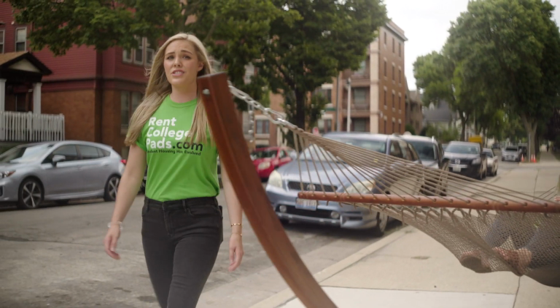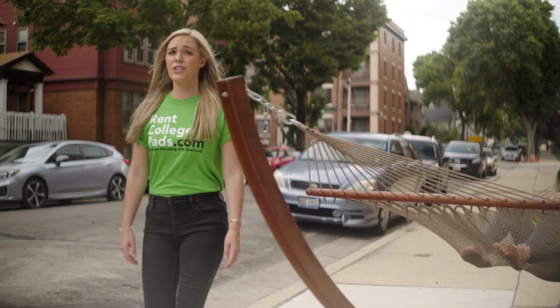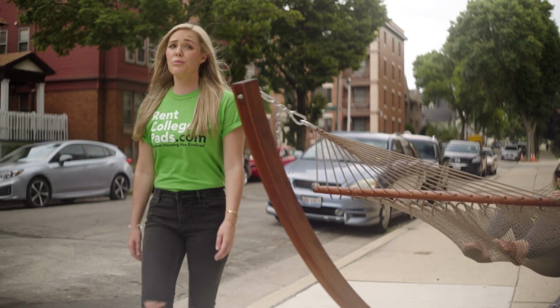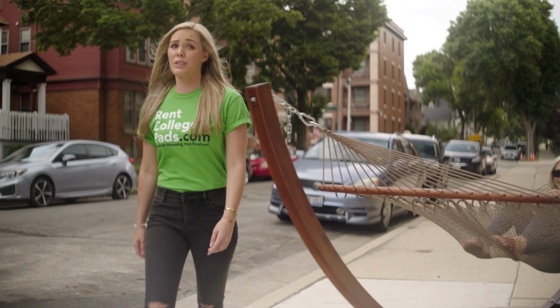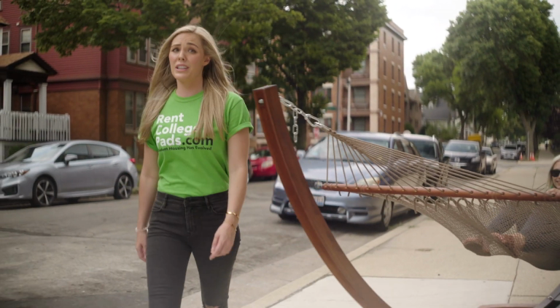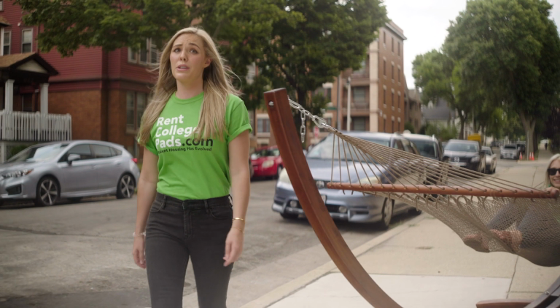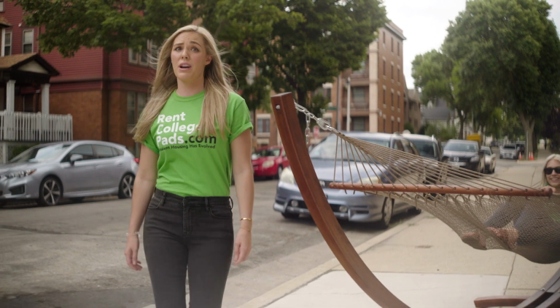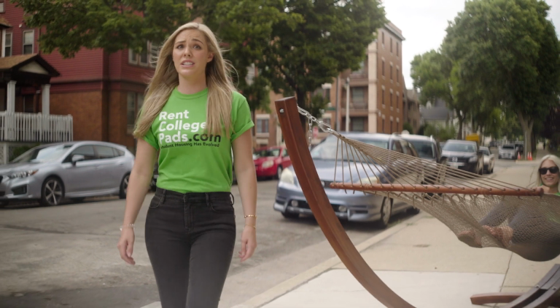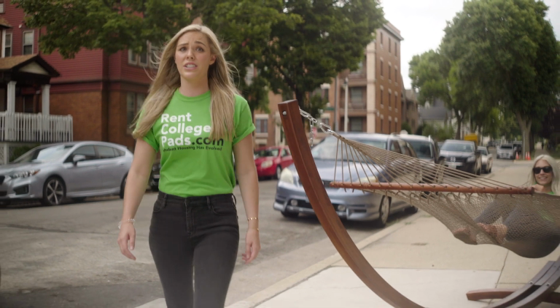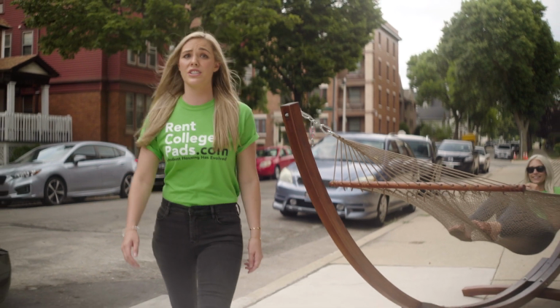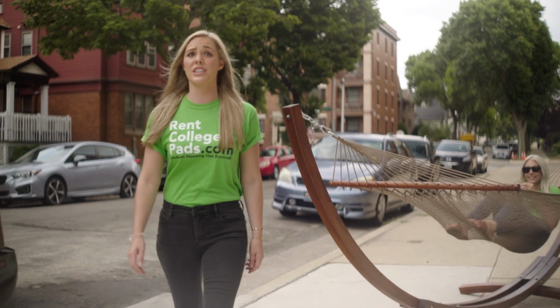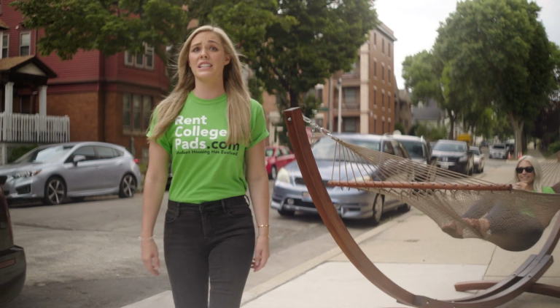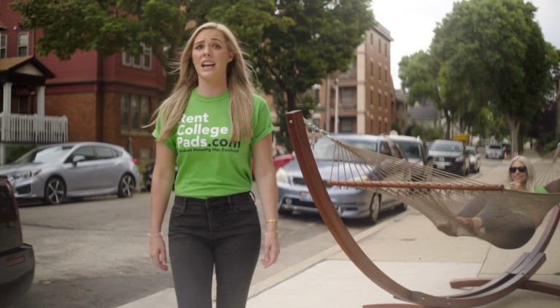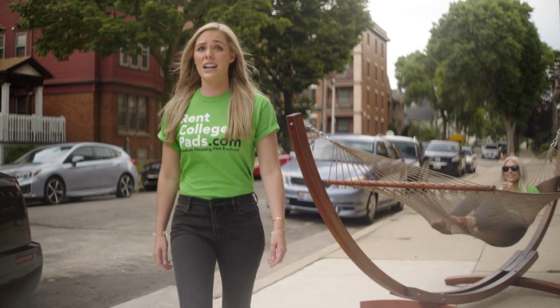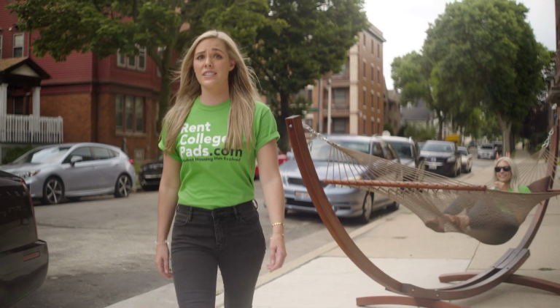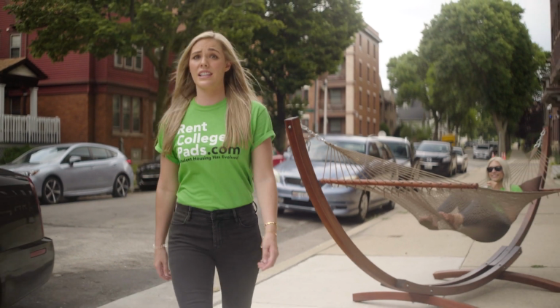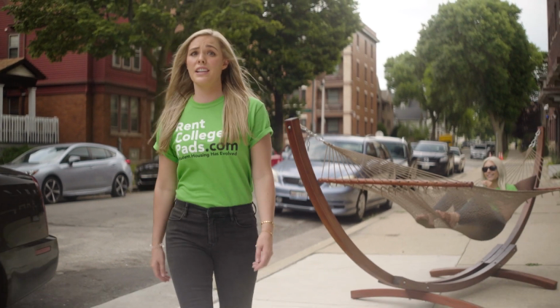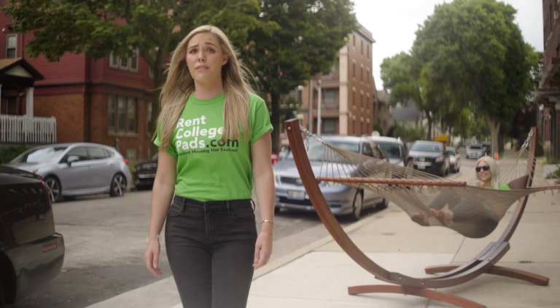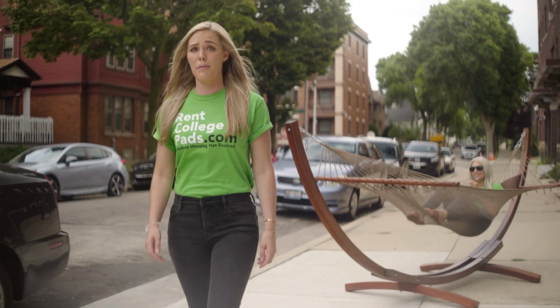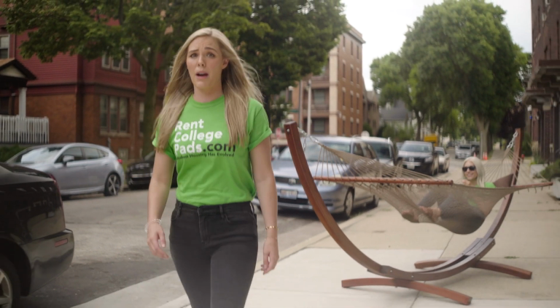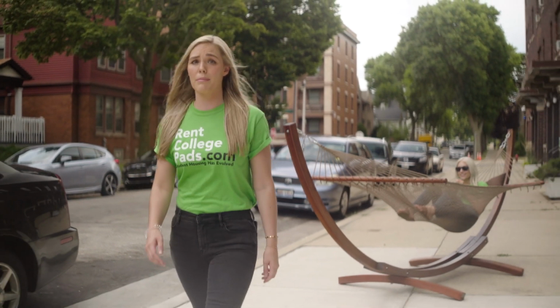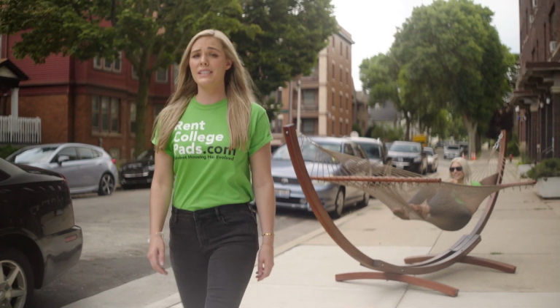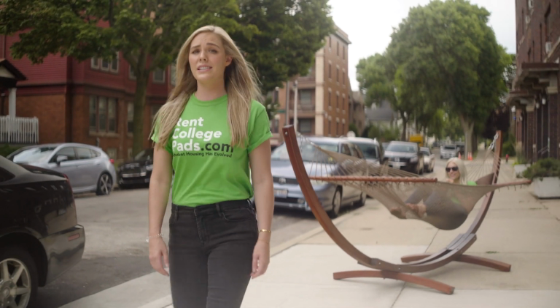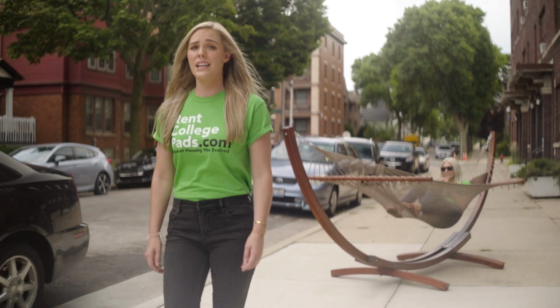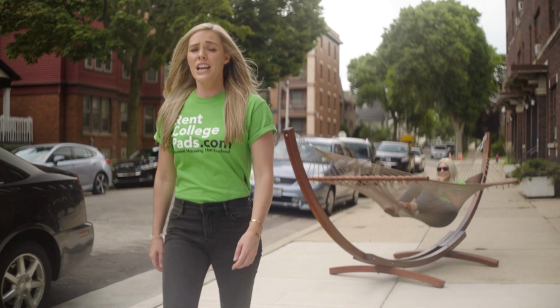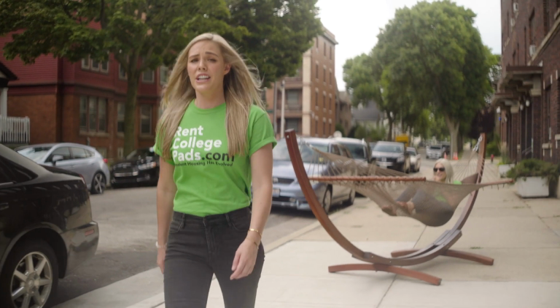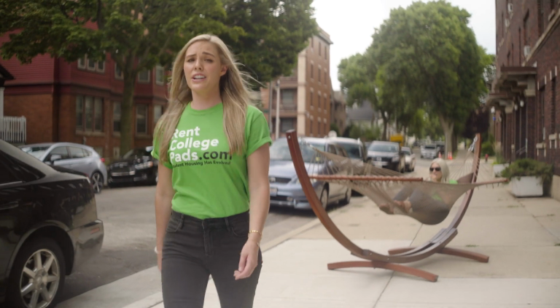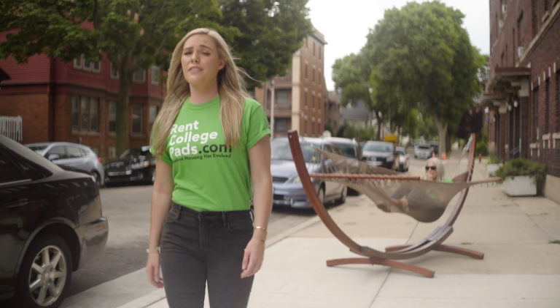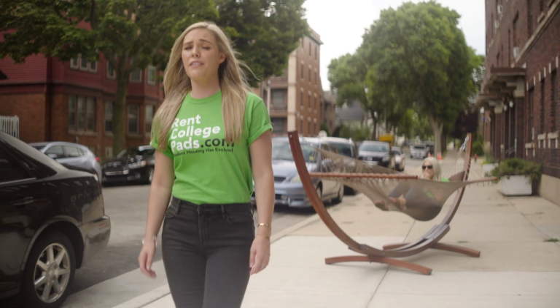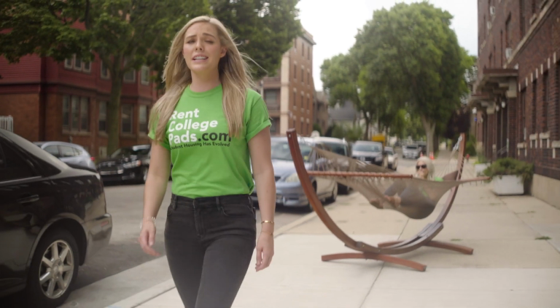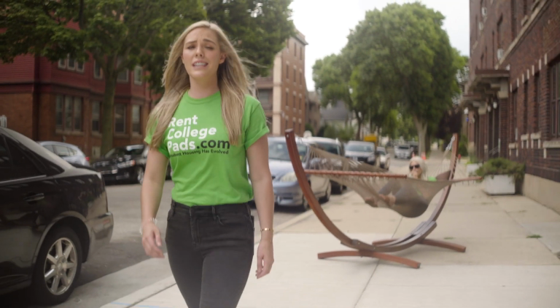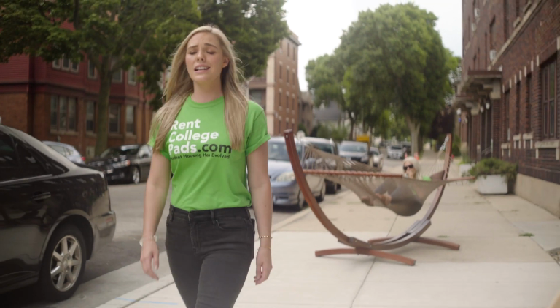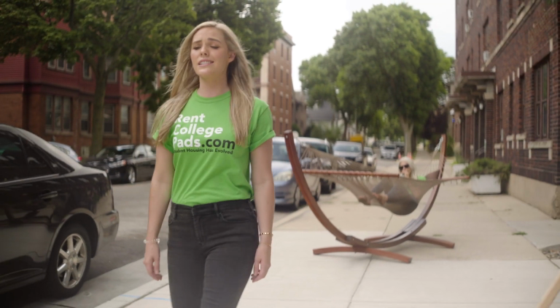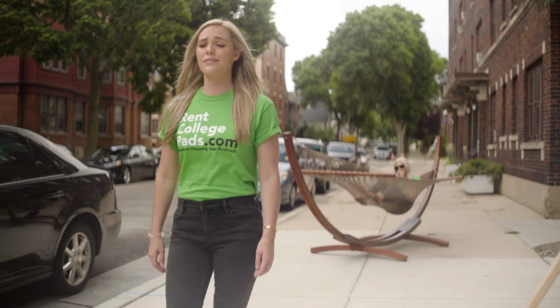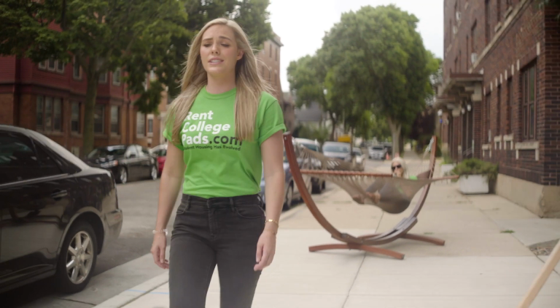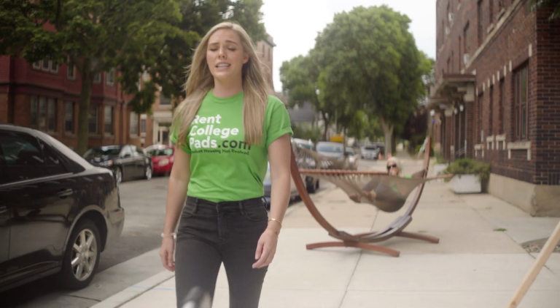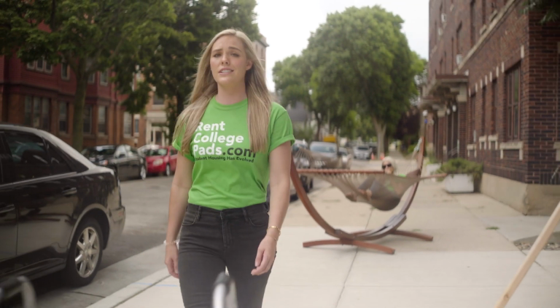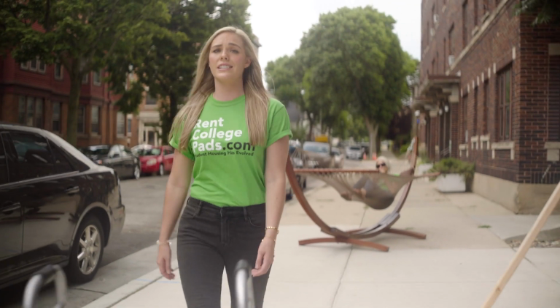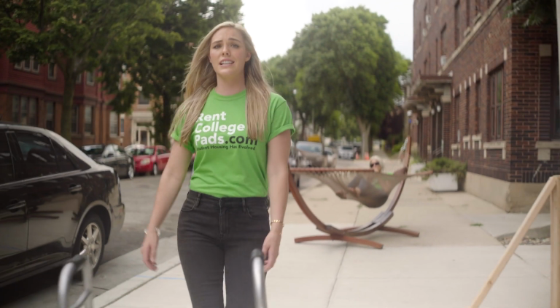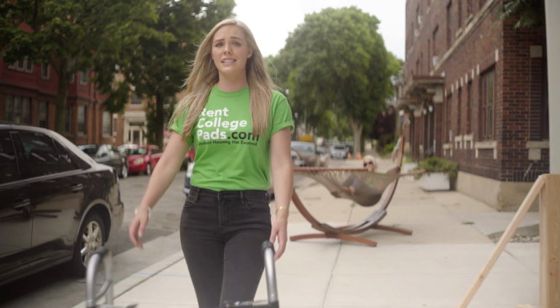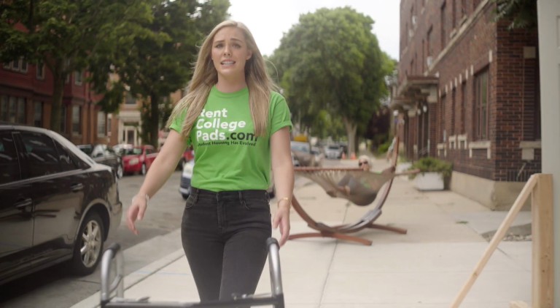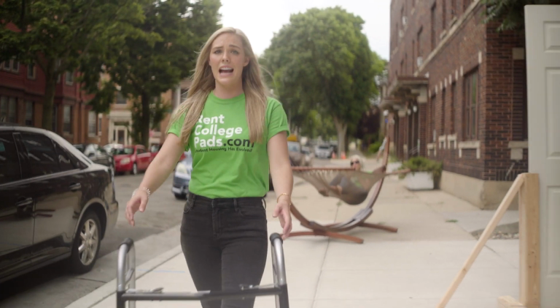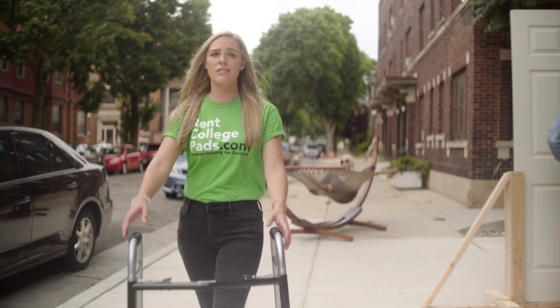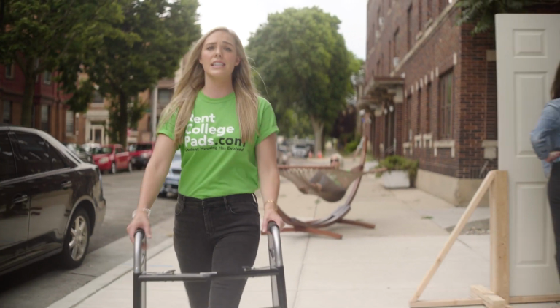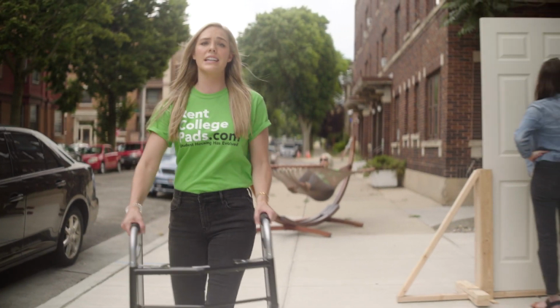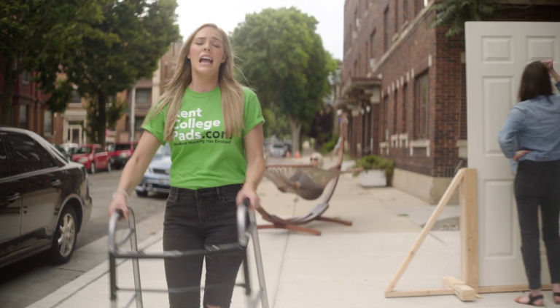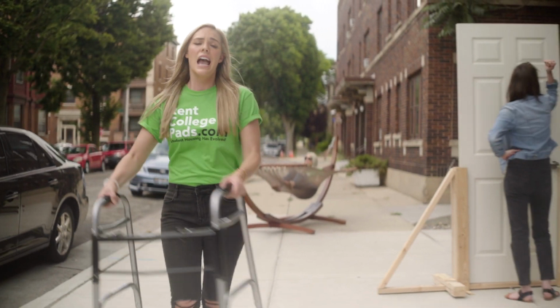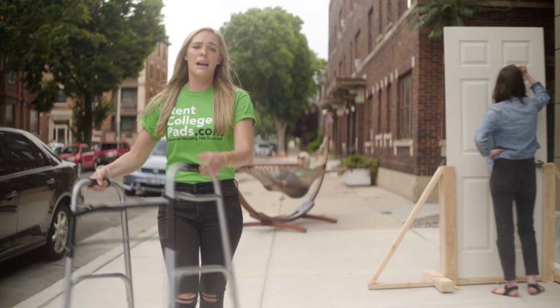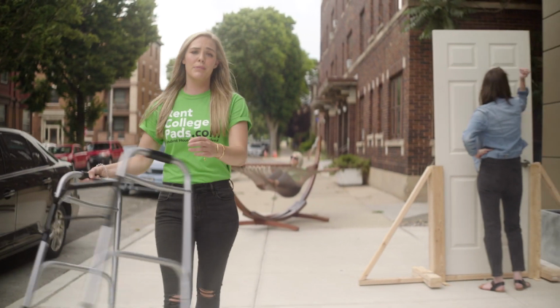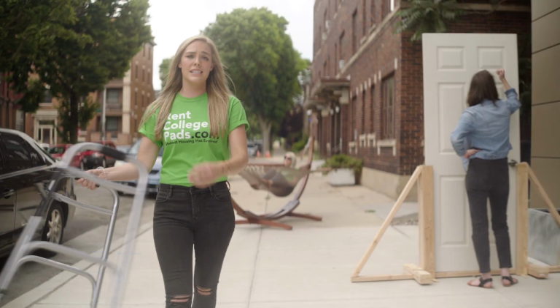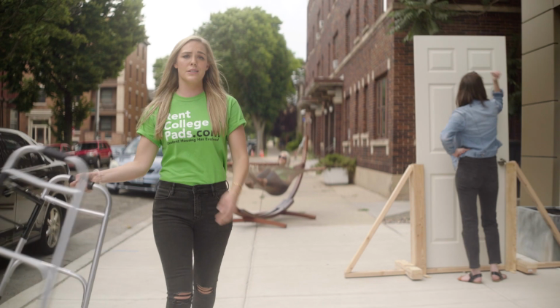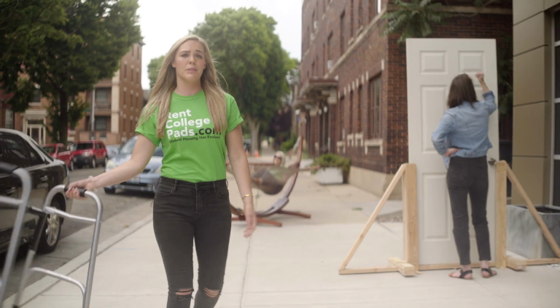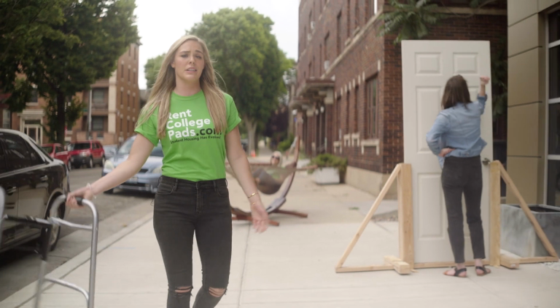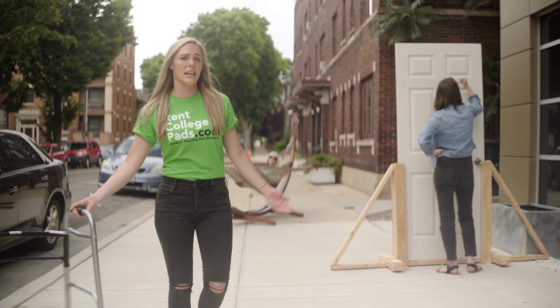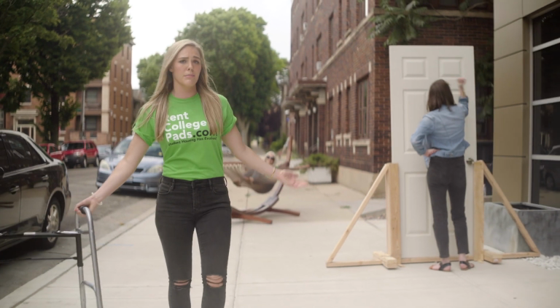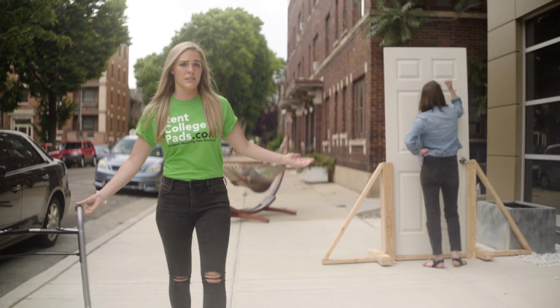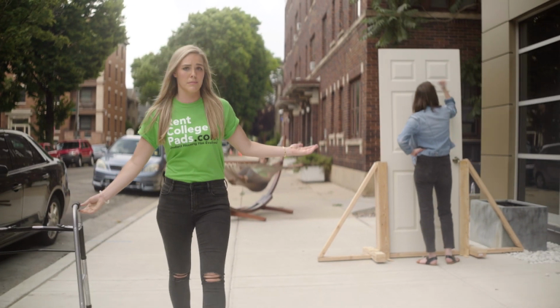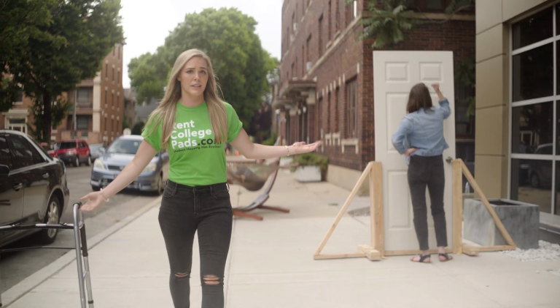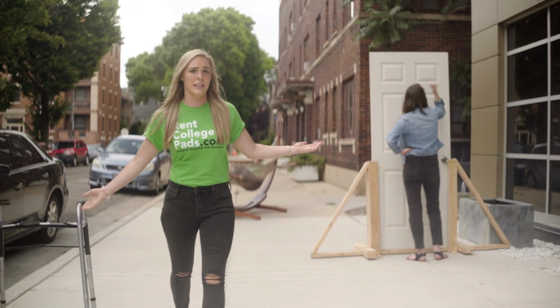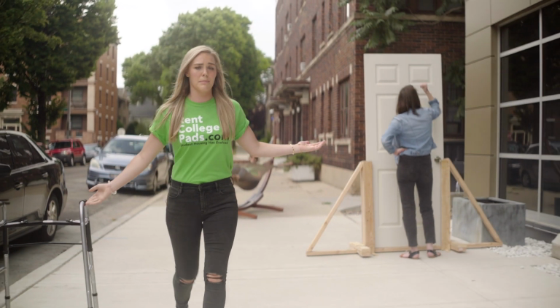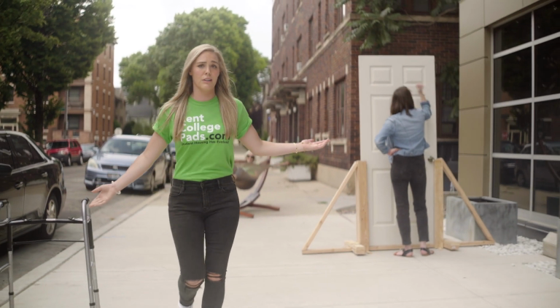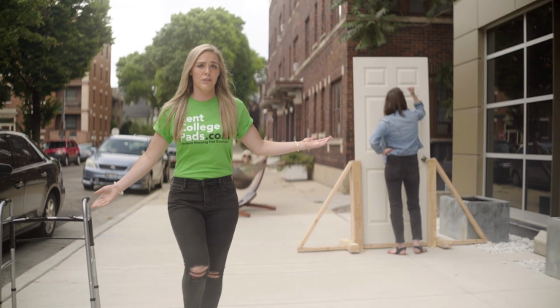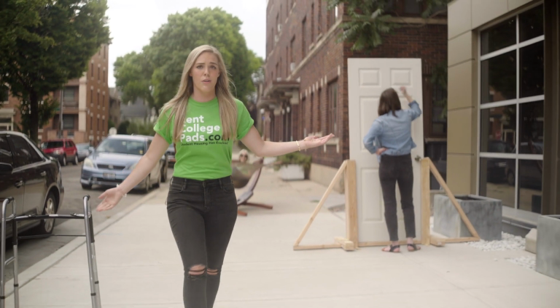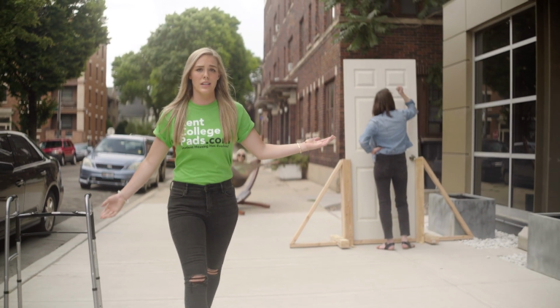Do you really want to search the entire city for apartments? You're gonna find tons of senior citizen housing and places where neighbors complain about noise.